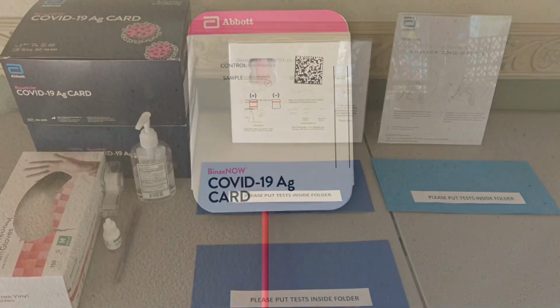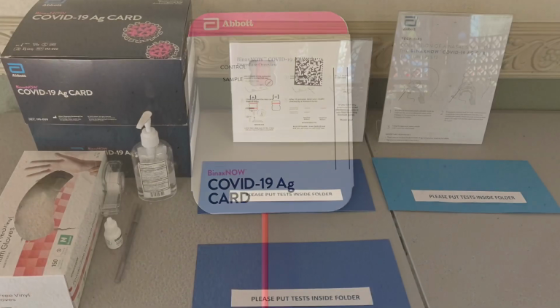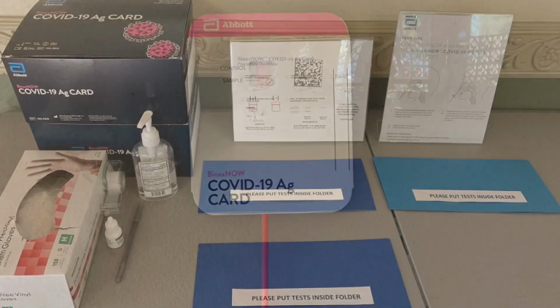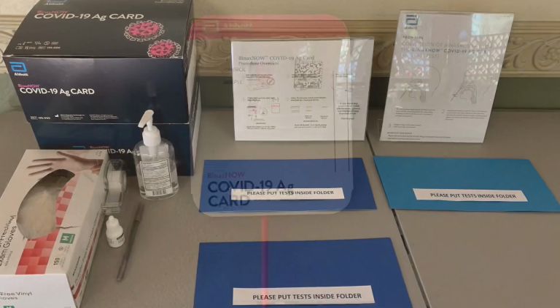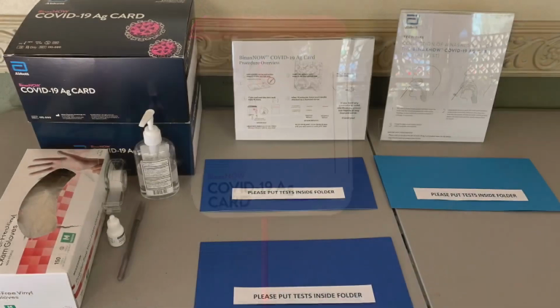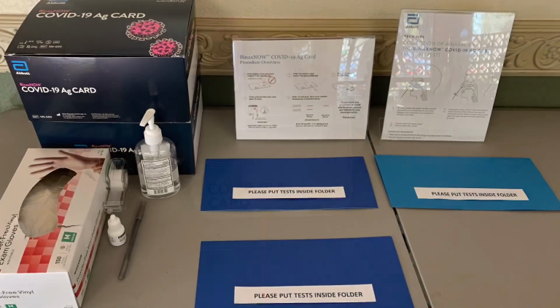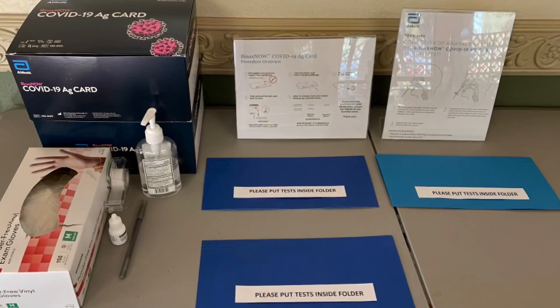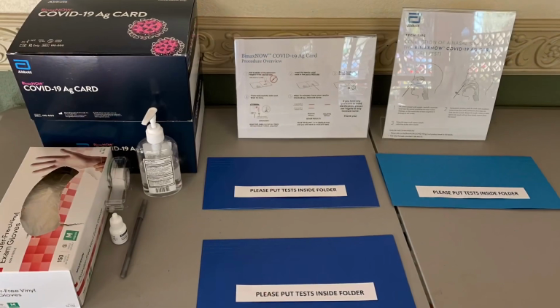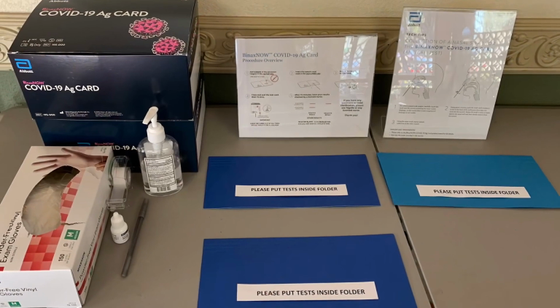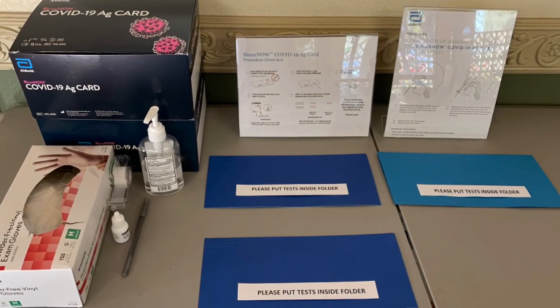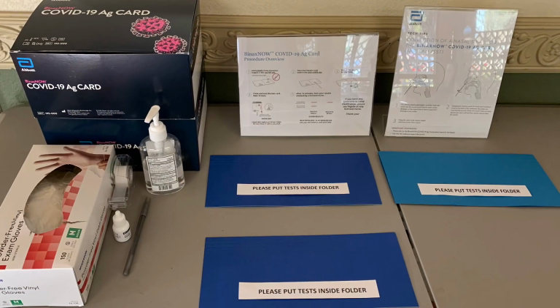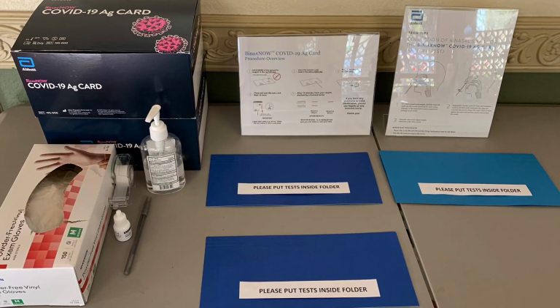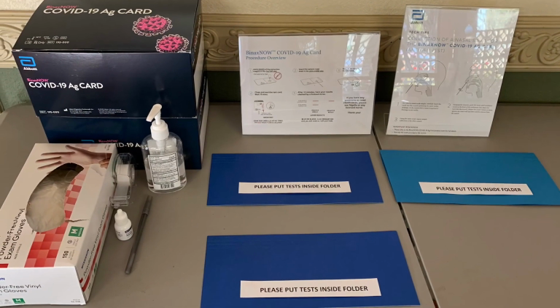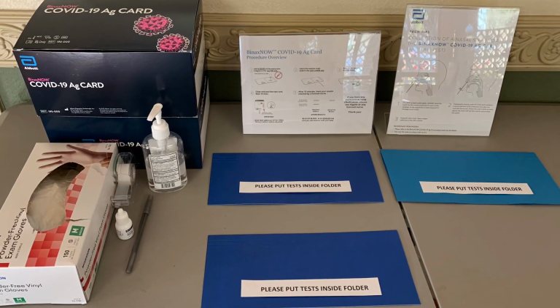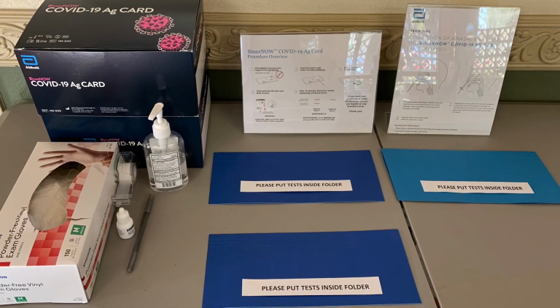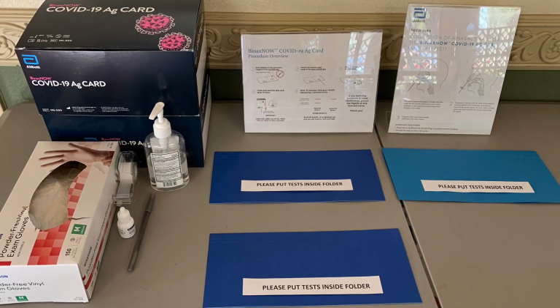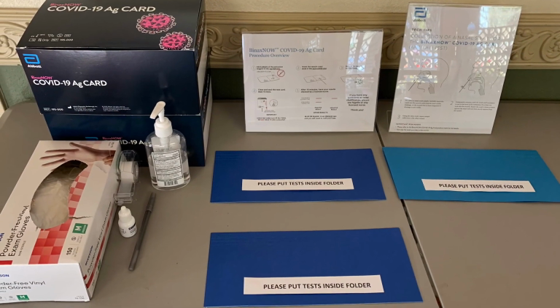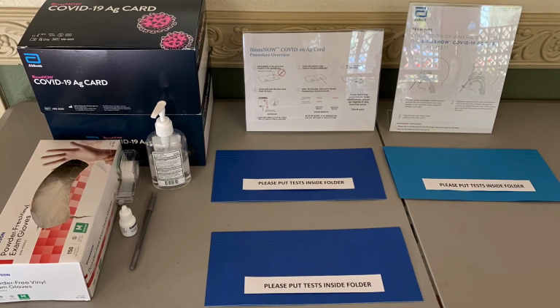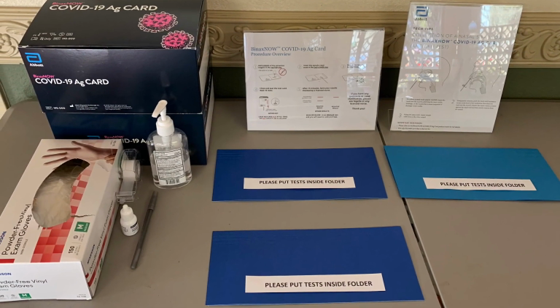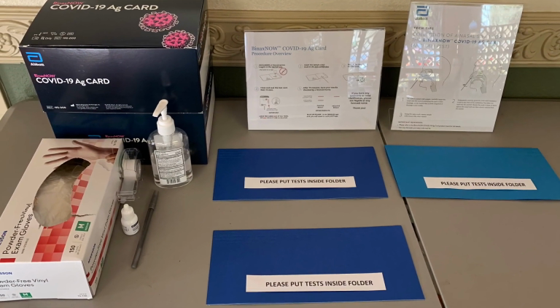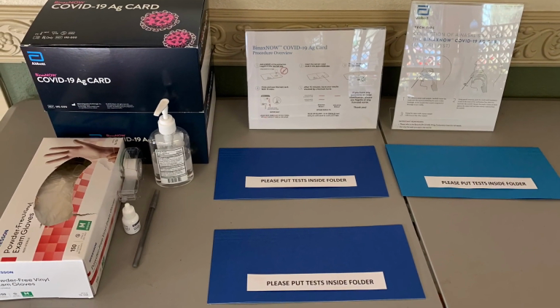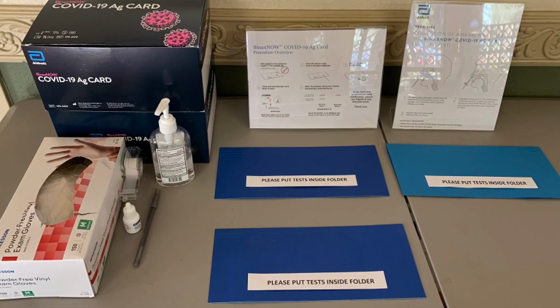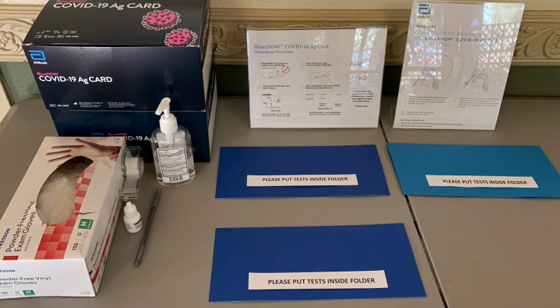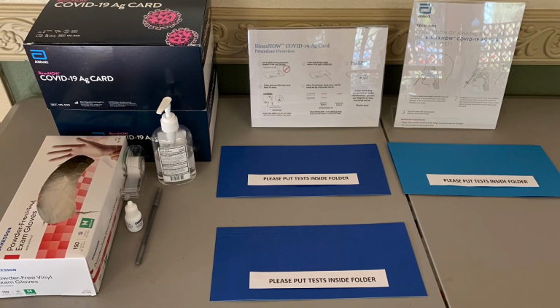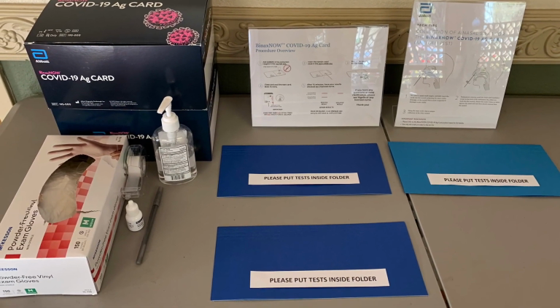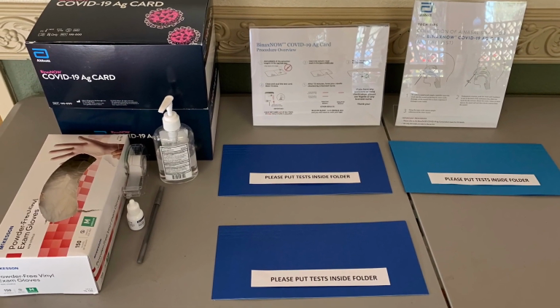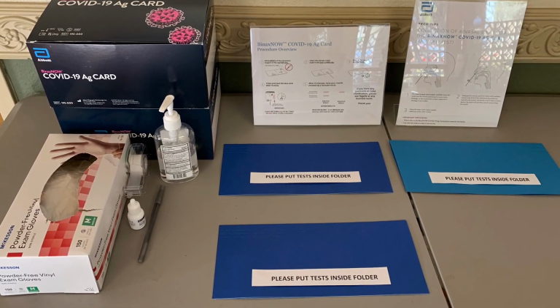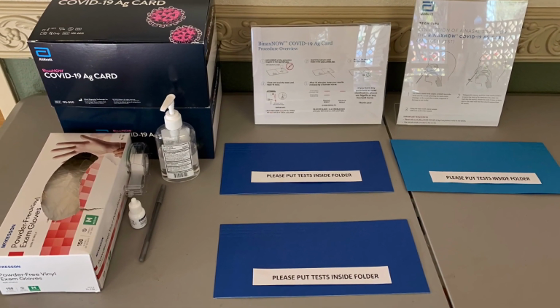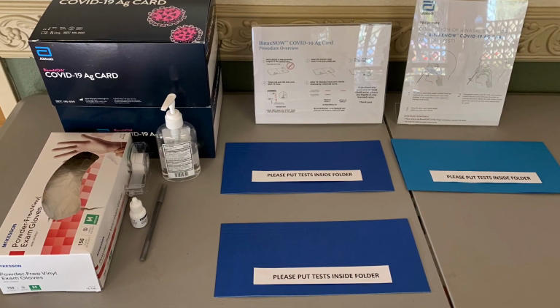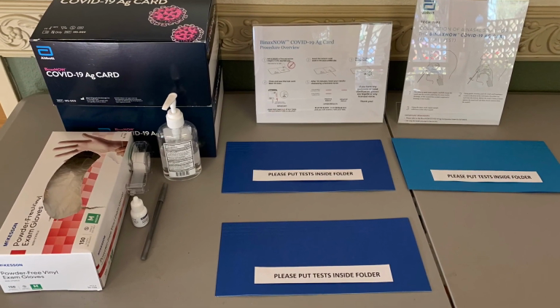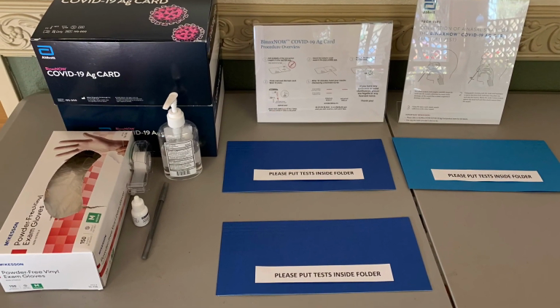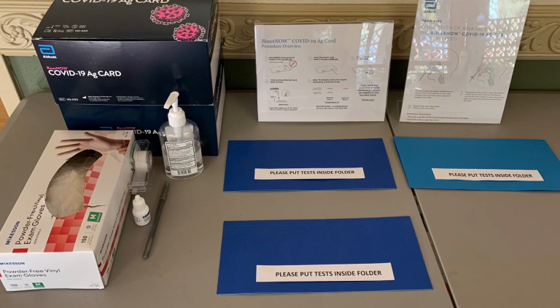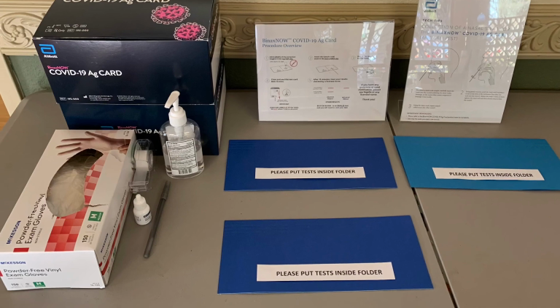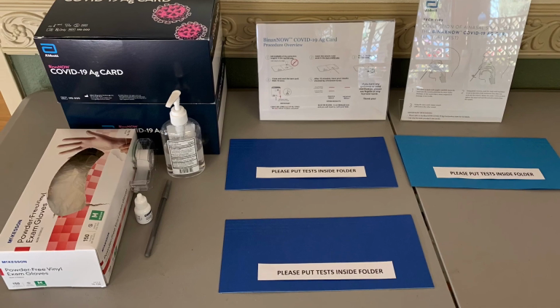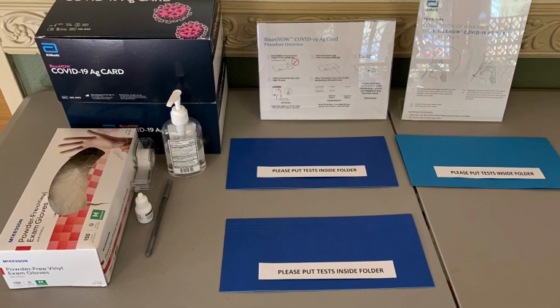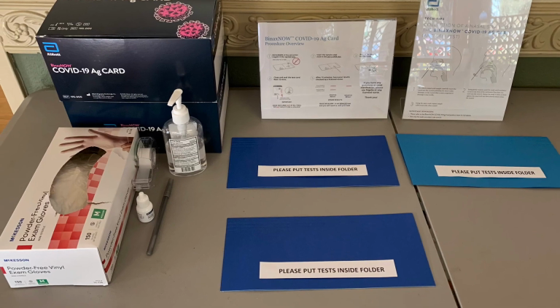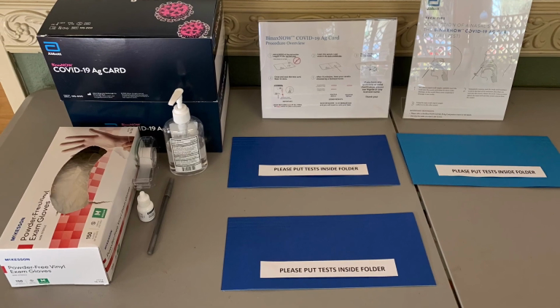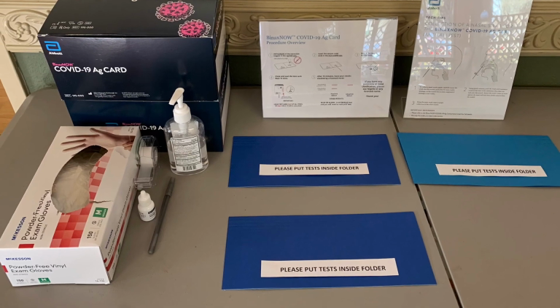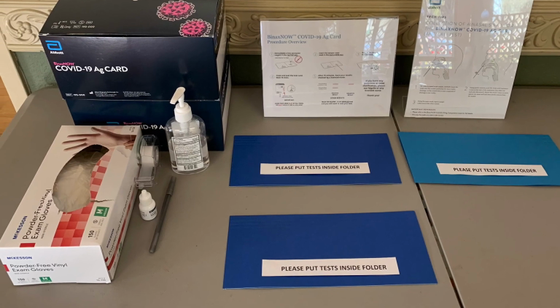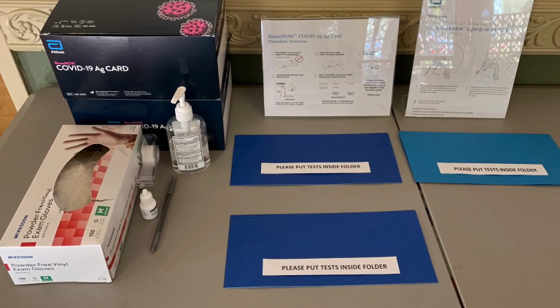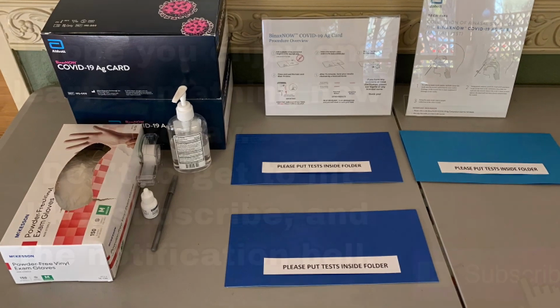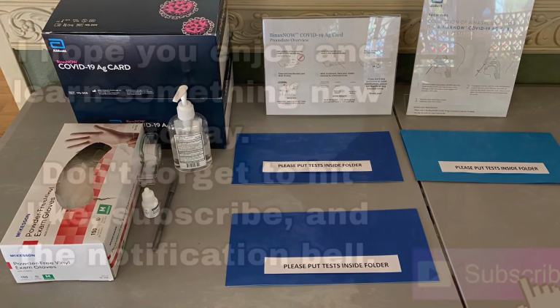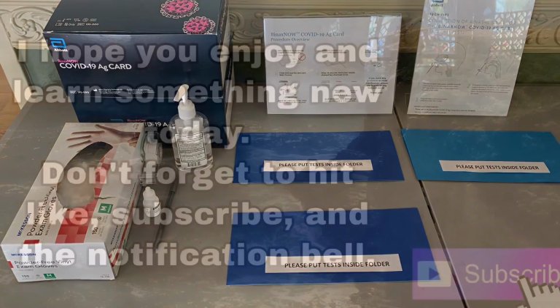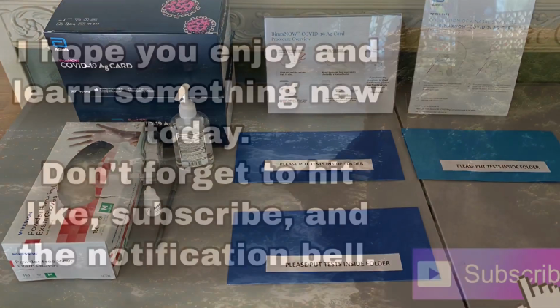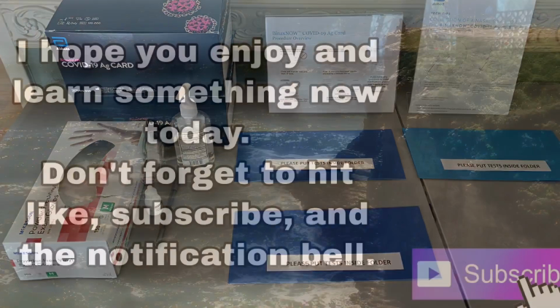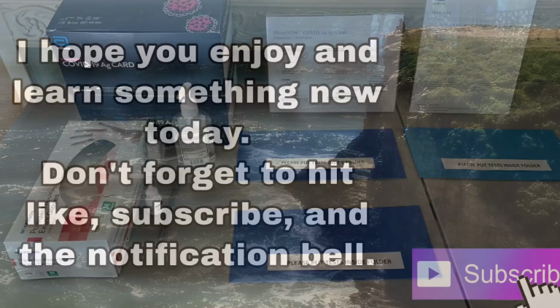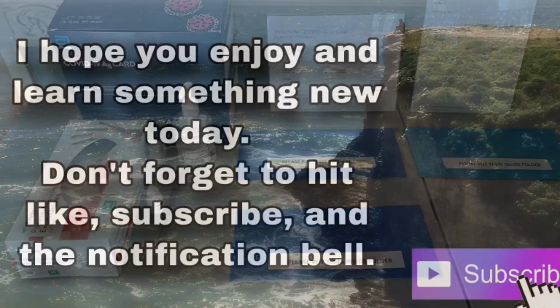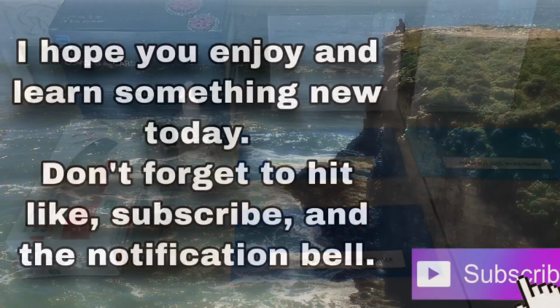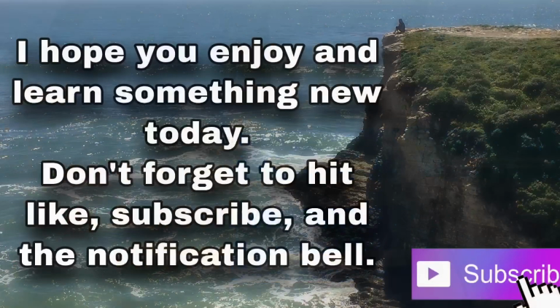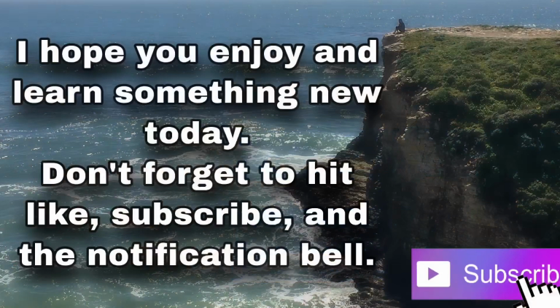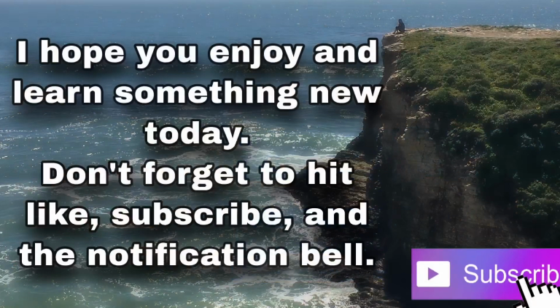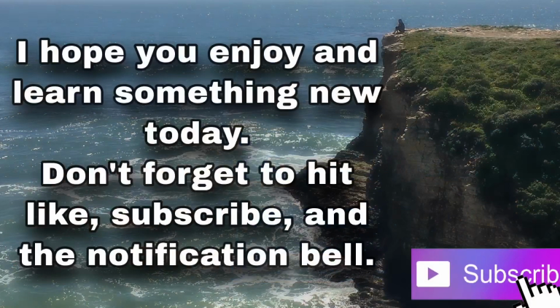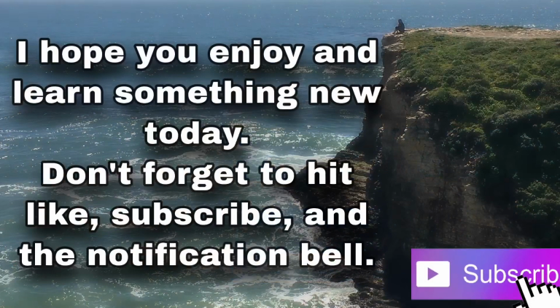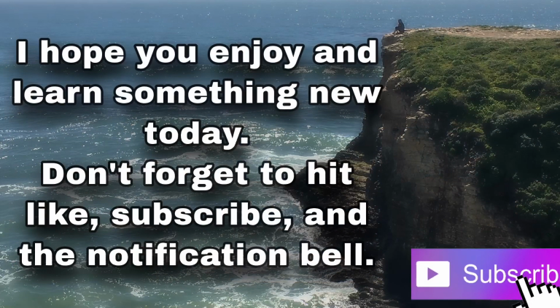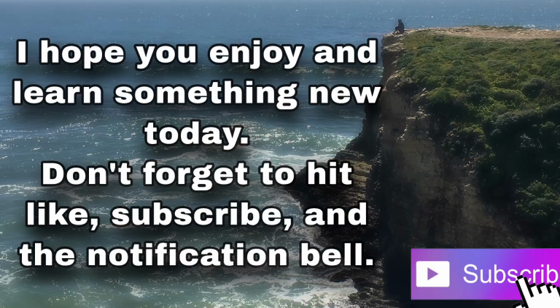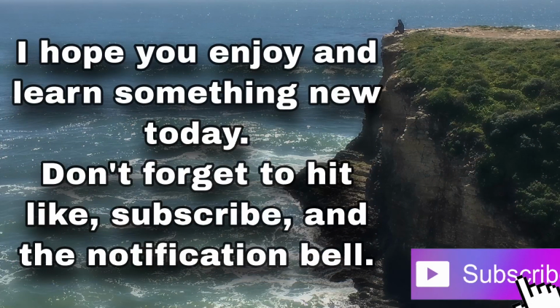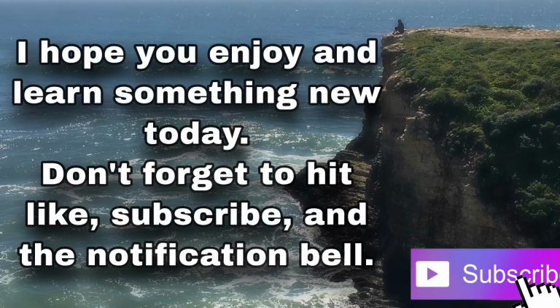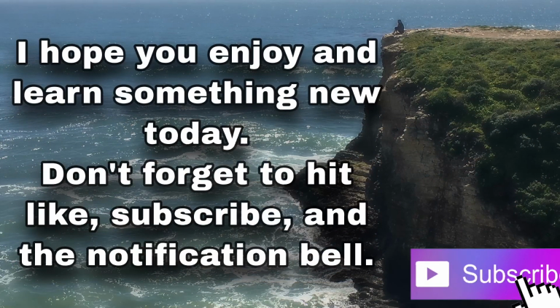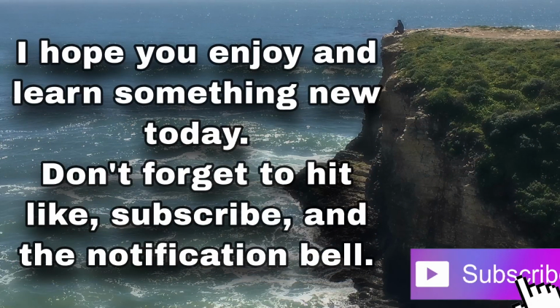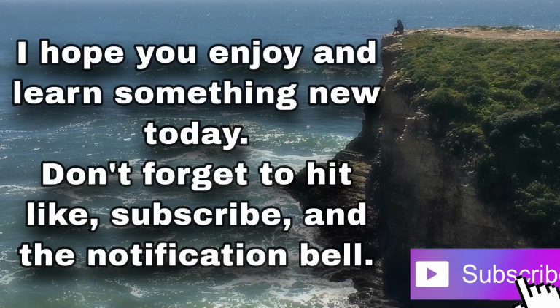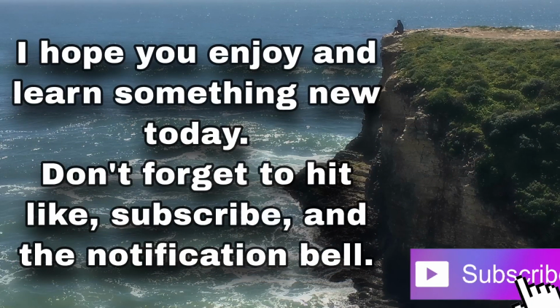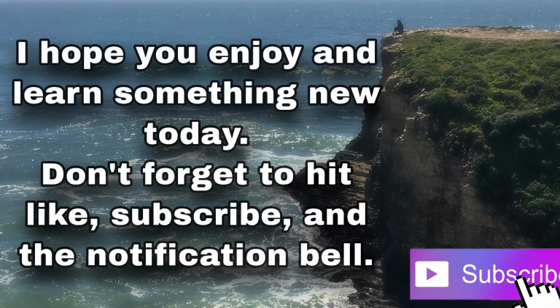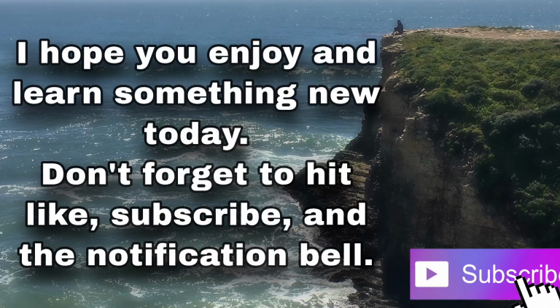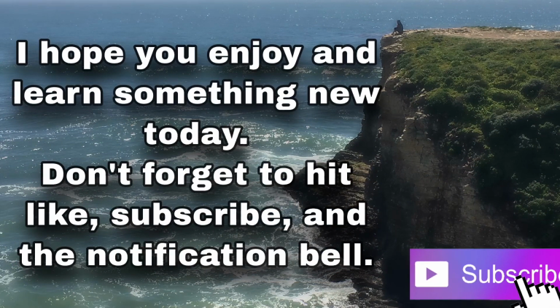I hope you enjoyed and learned something new today. Thanks for watching and see you in my next video.